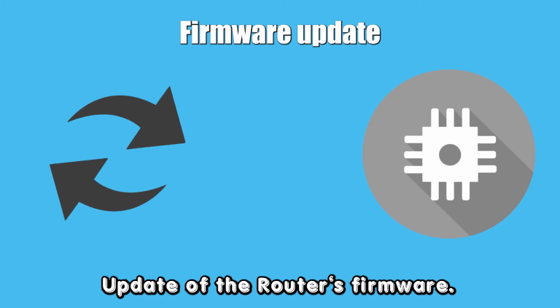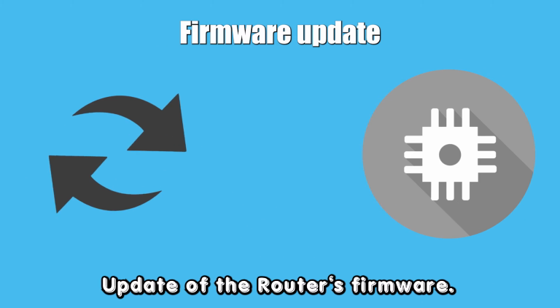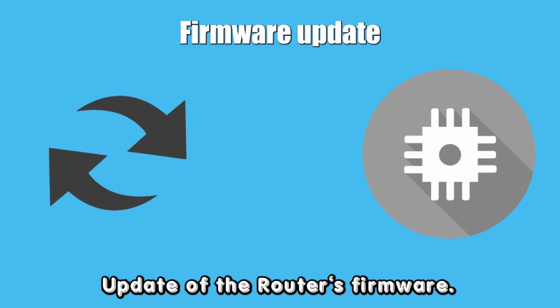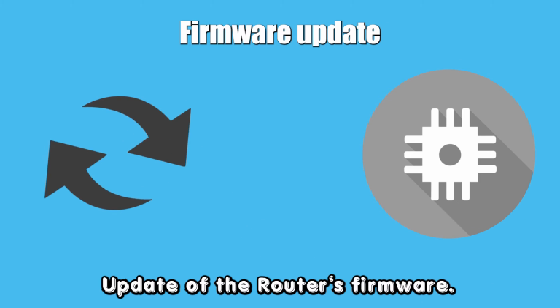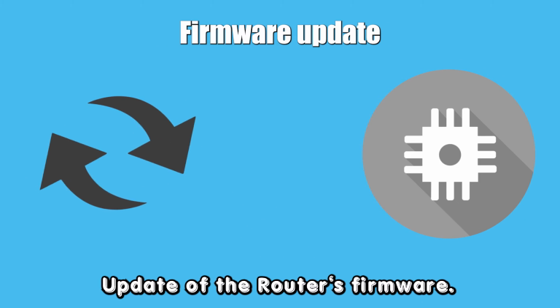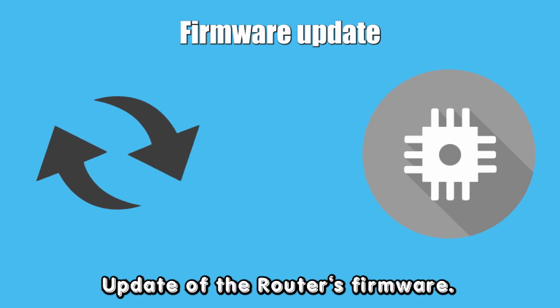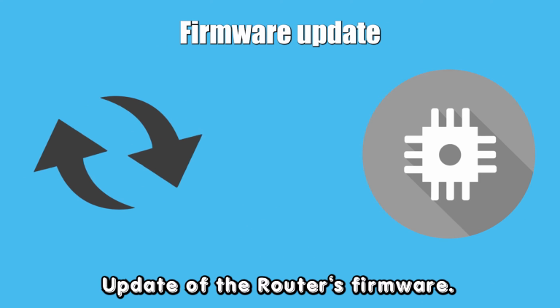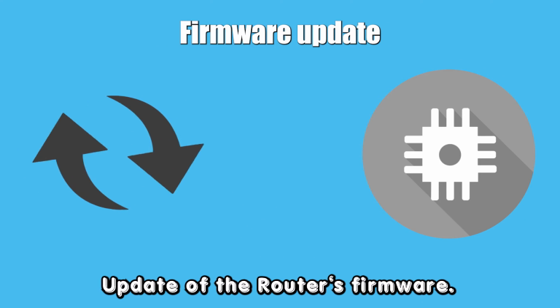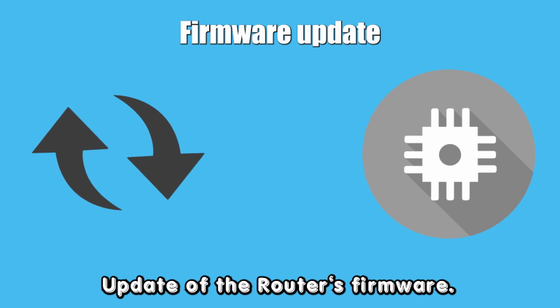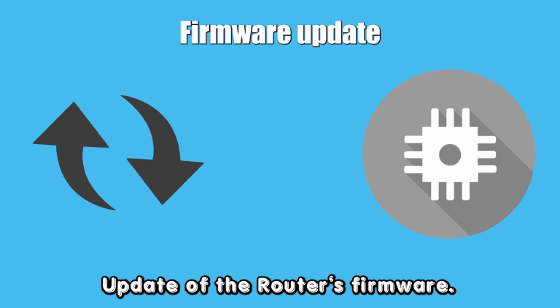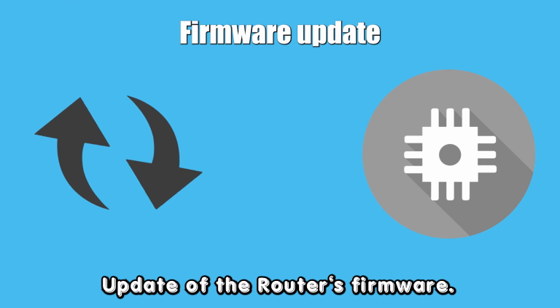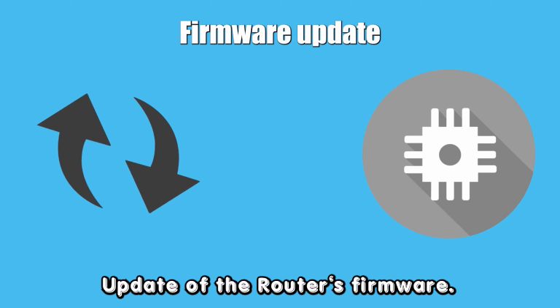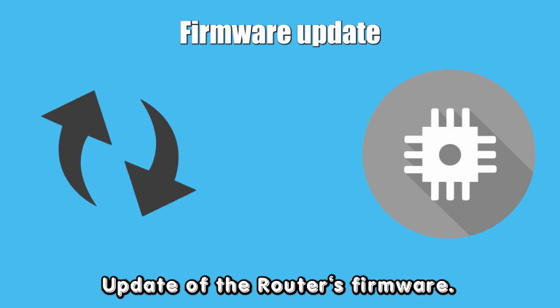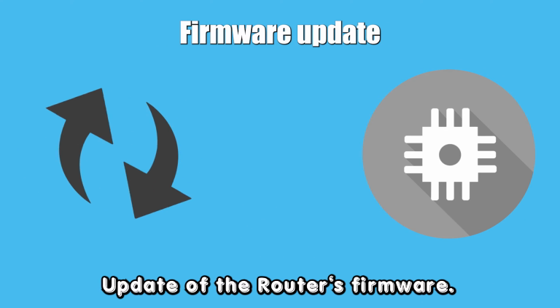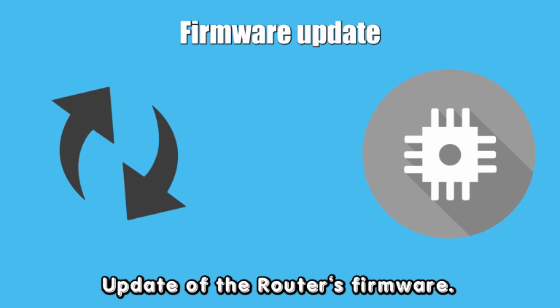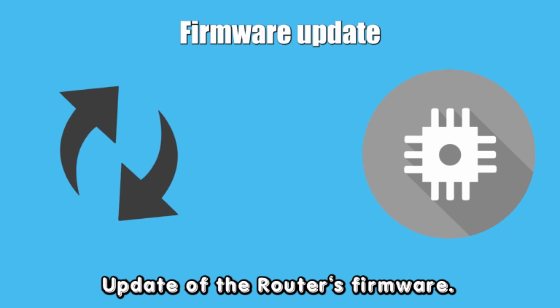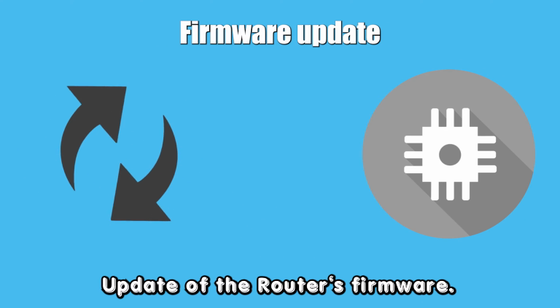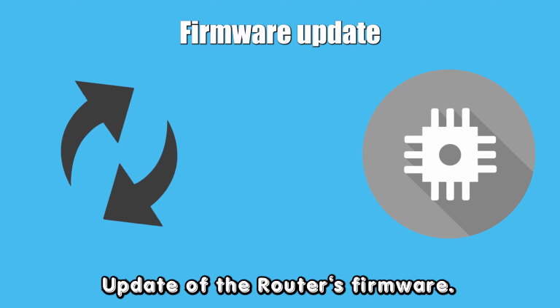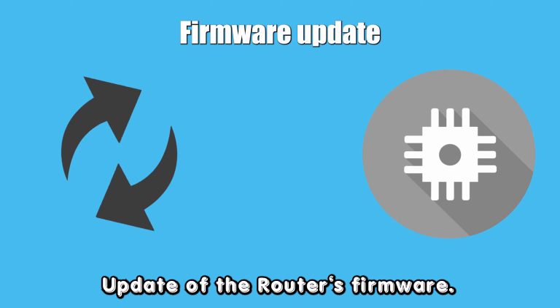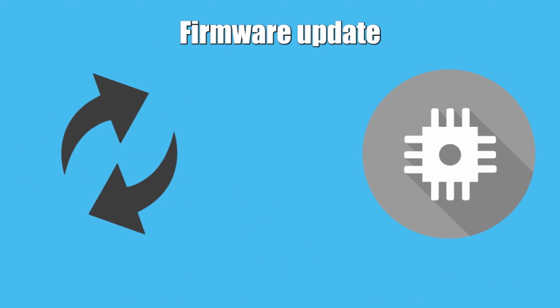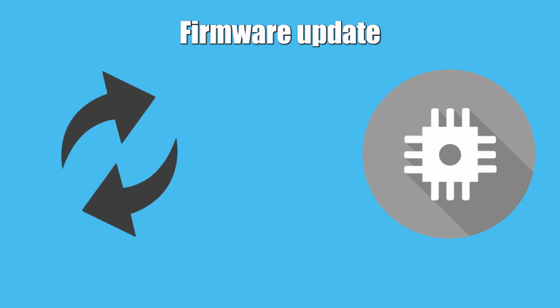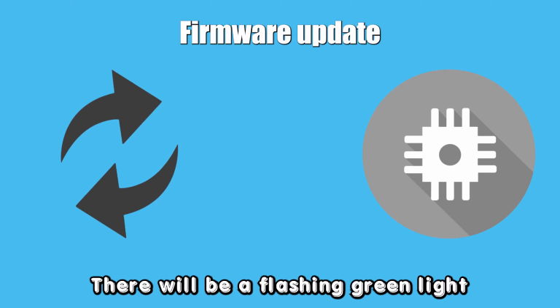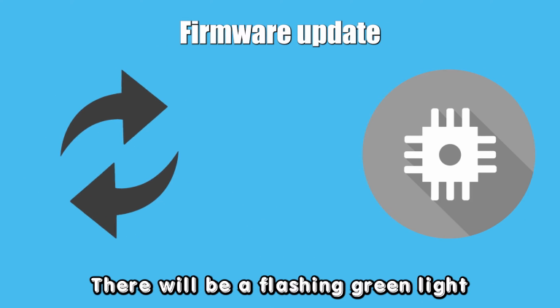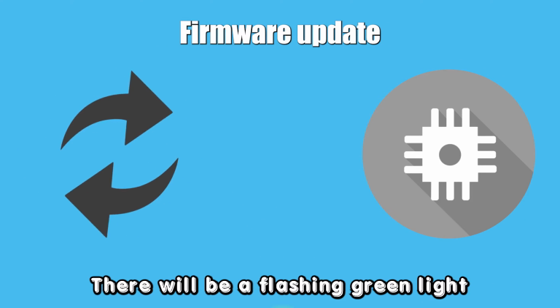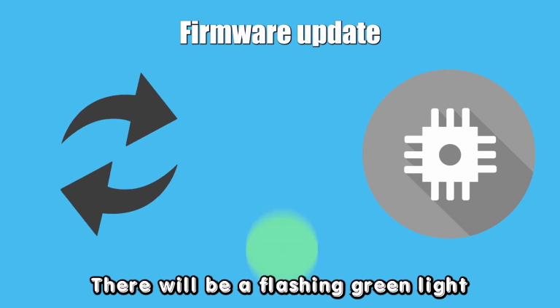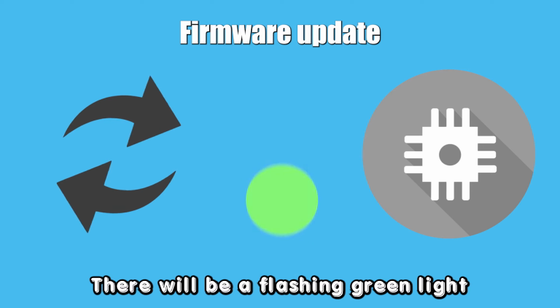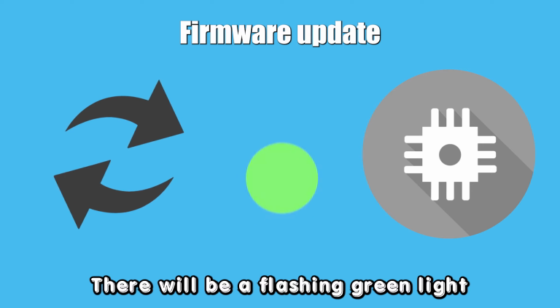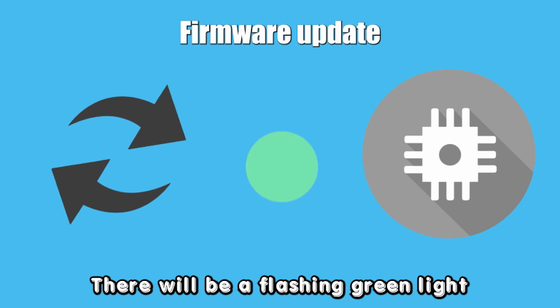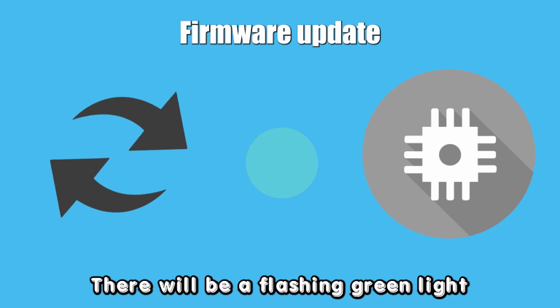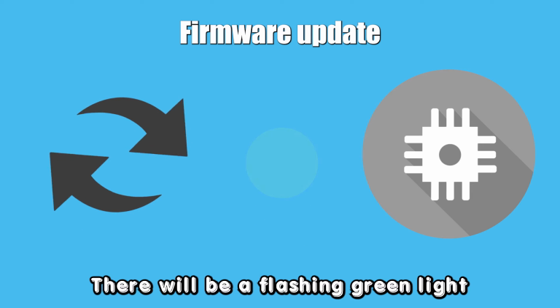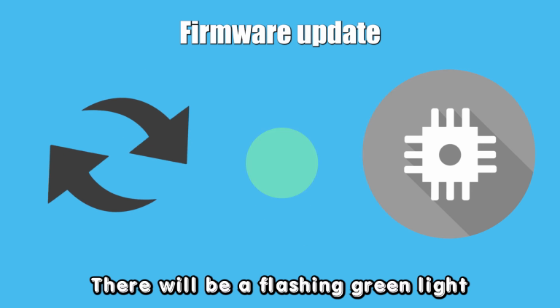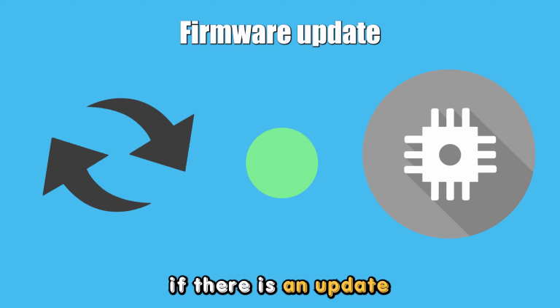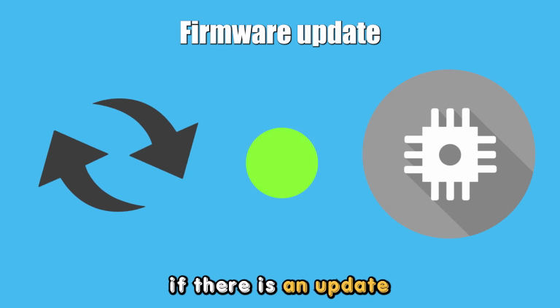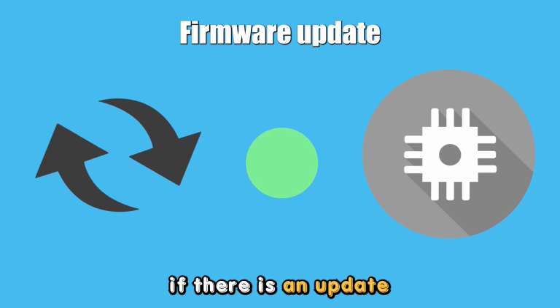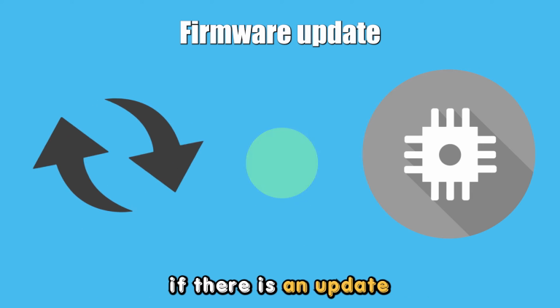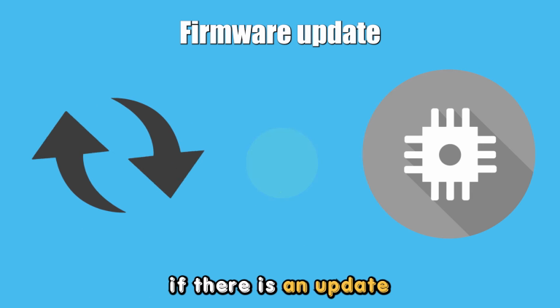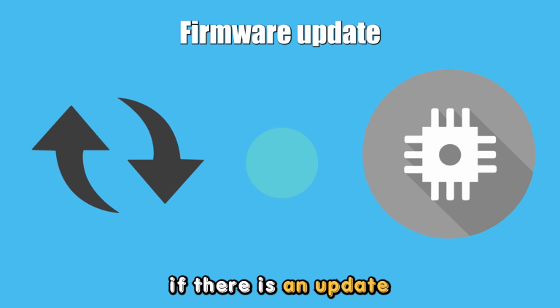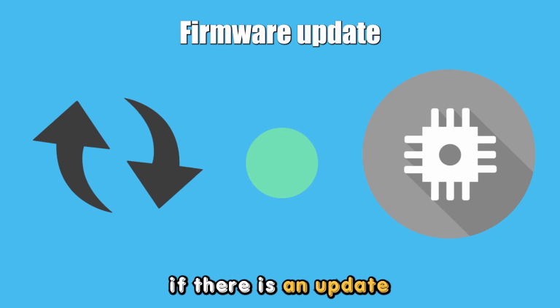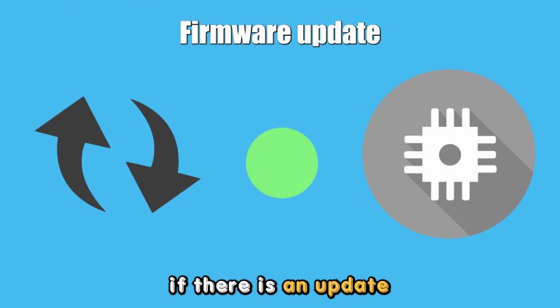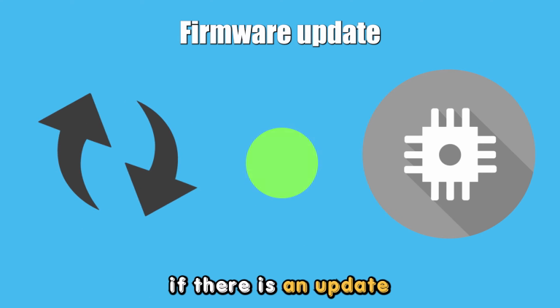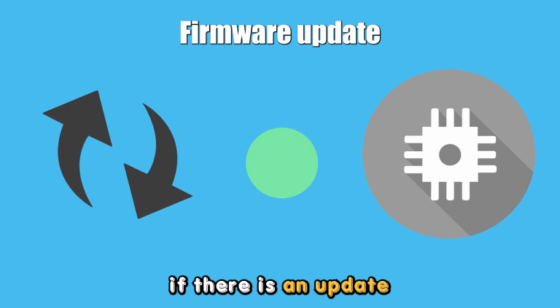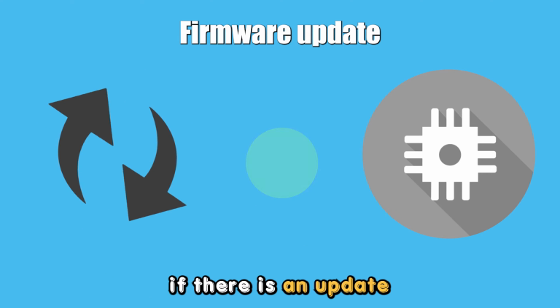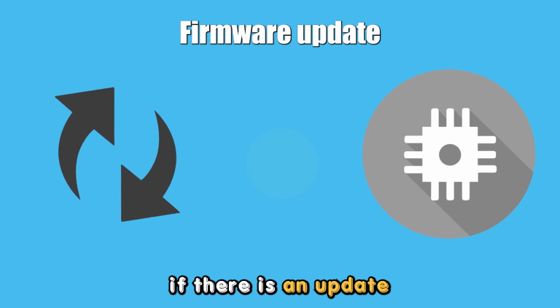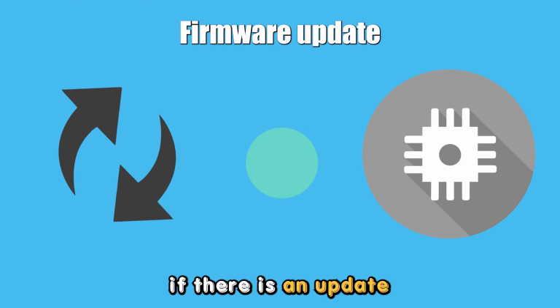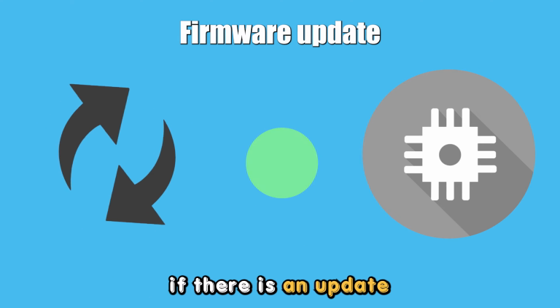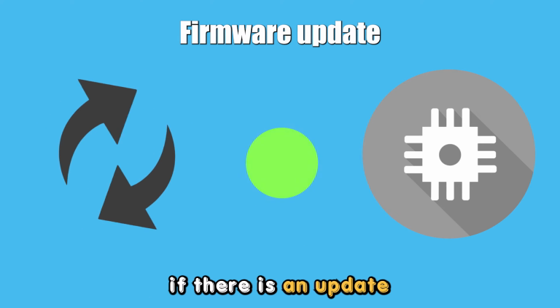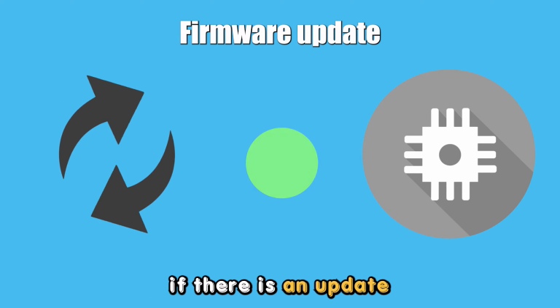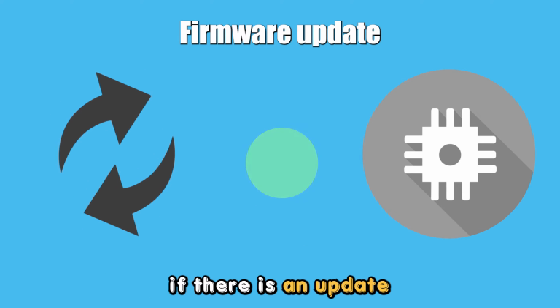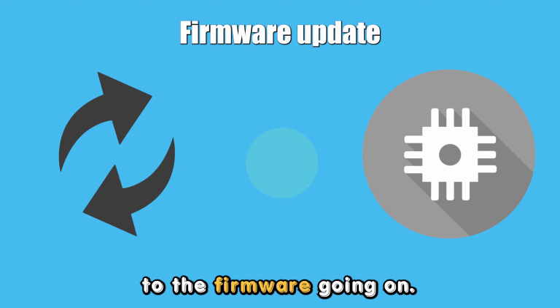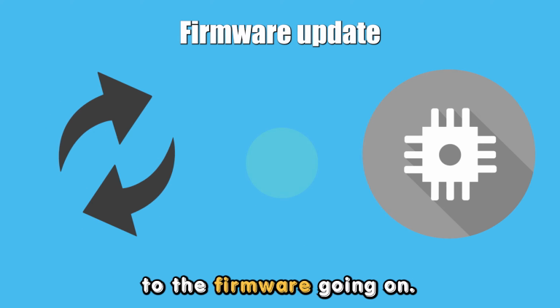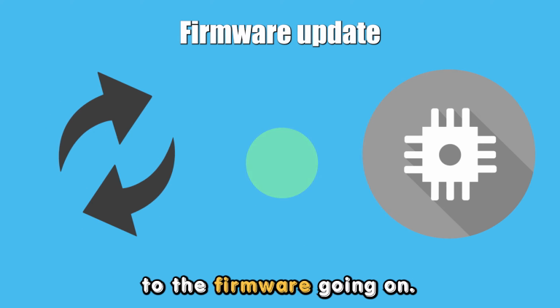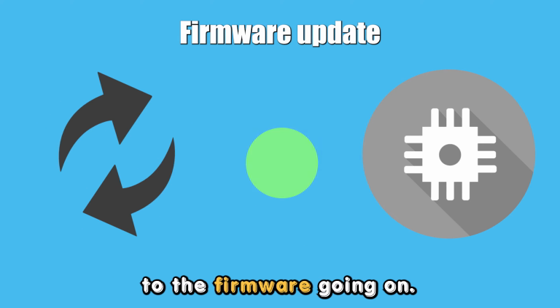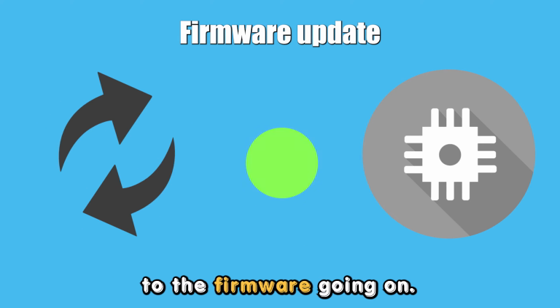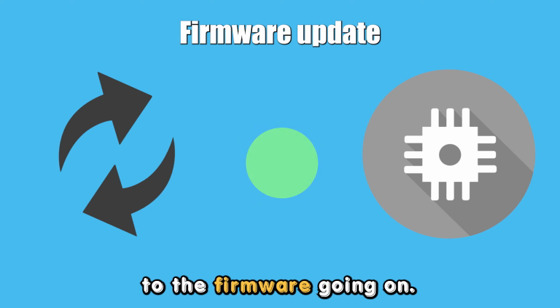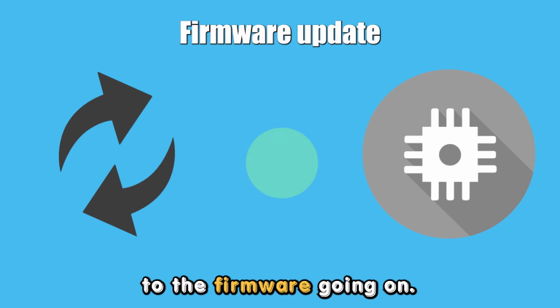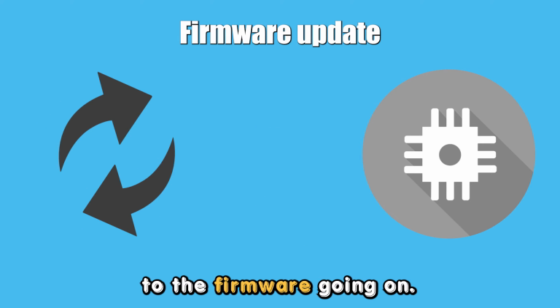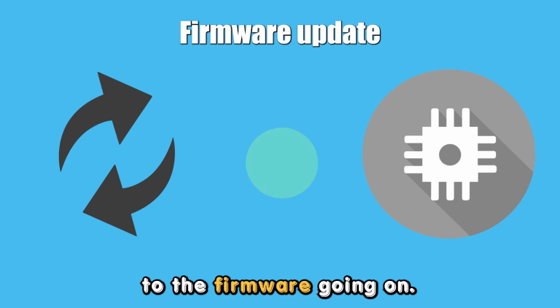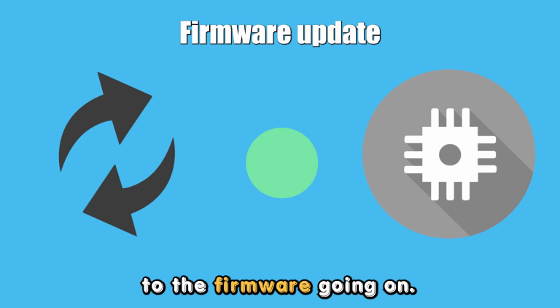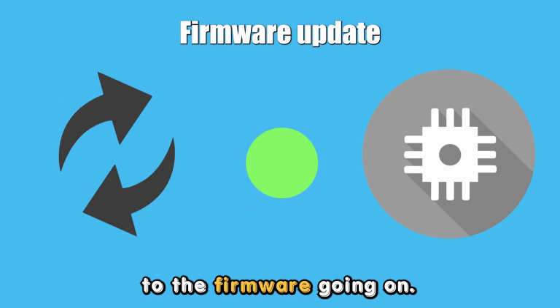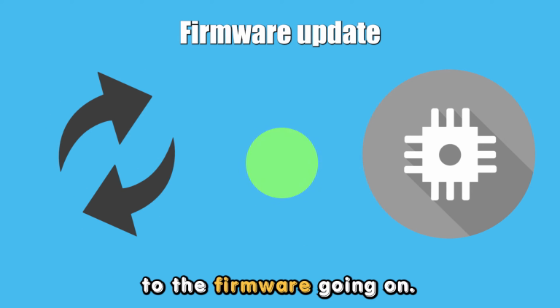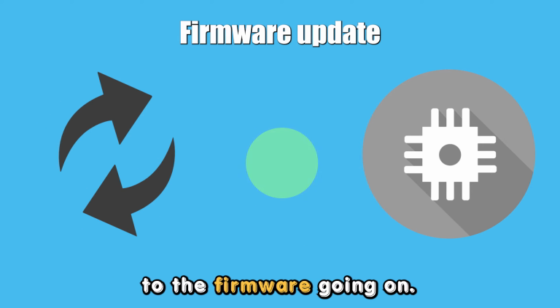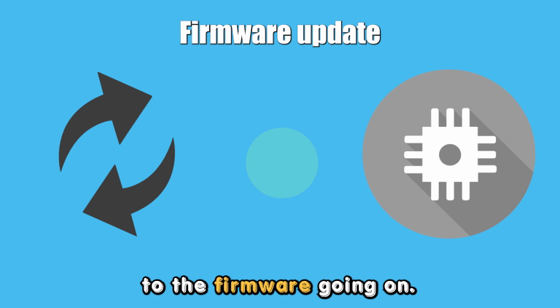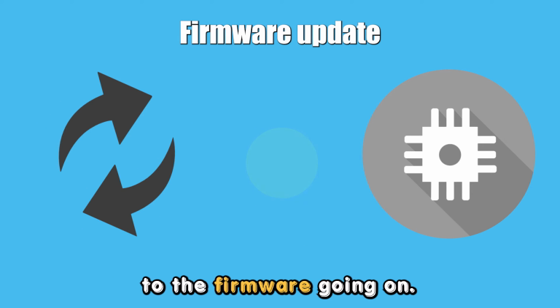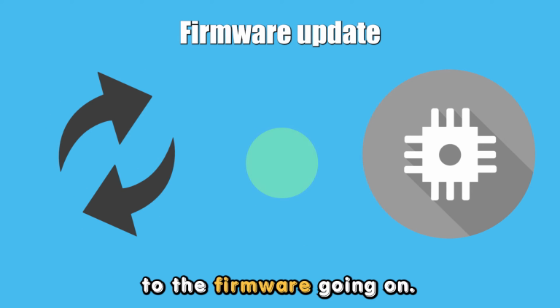Update of the Router's Firmware: There will be a flashing green light if there is an update to the firmware going on.